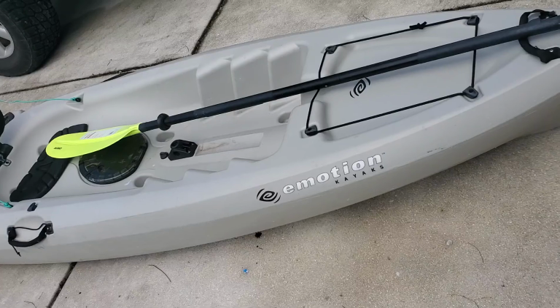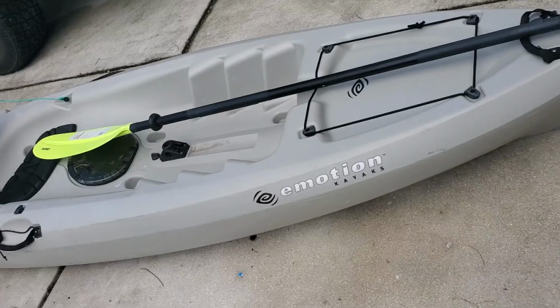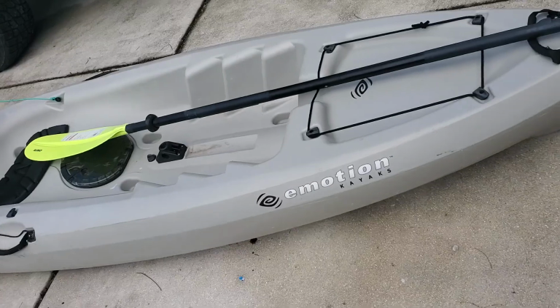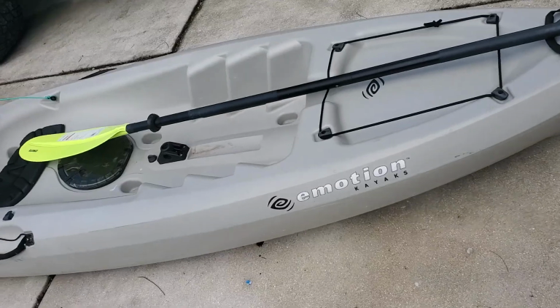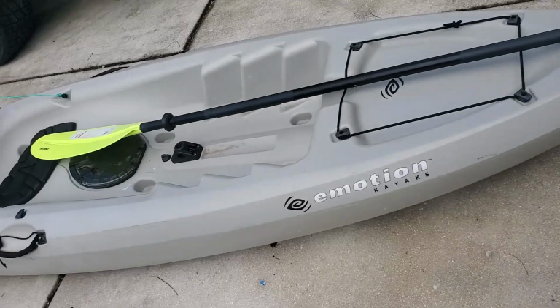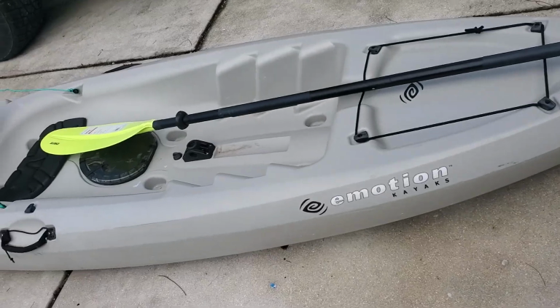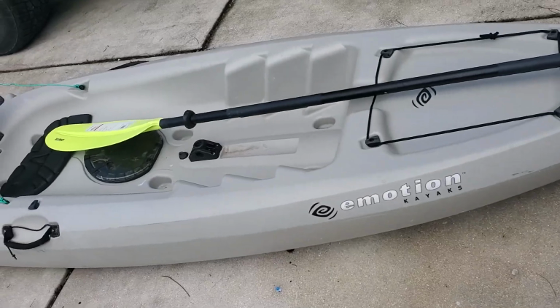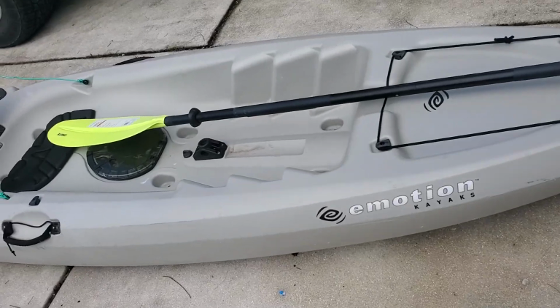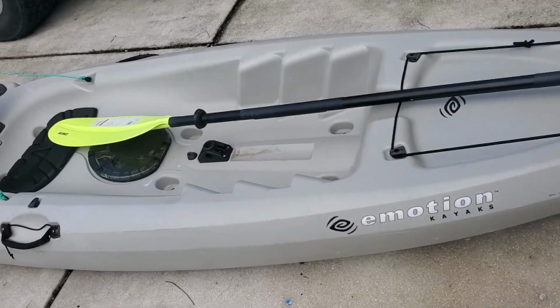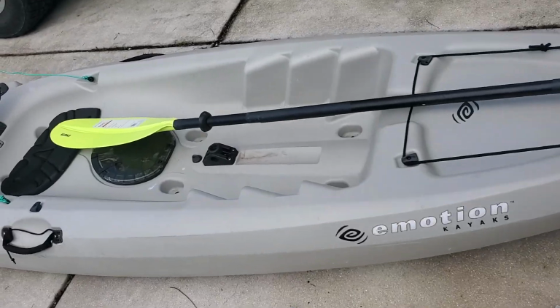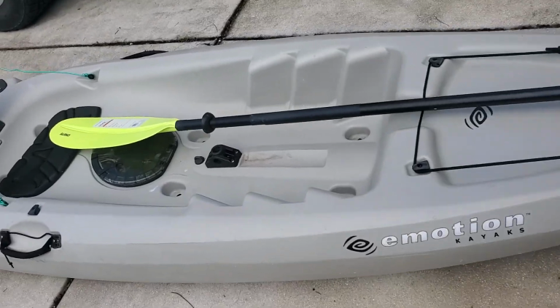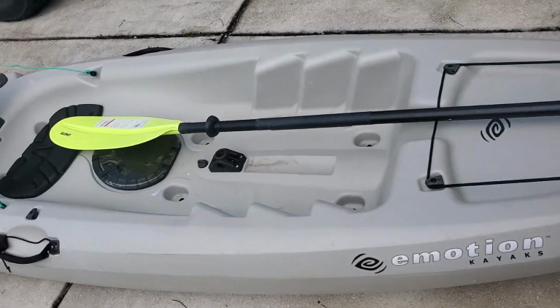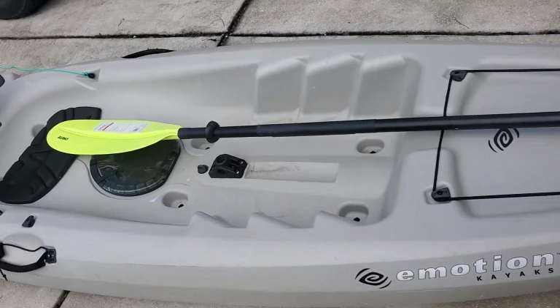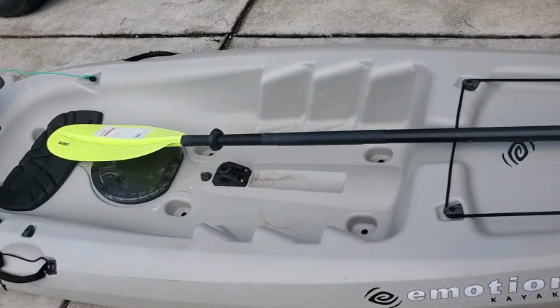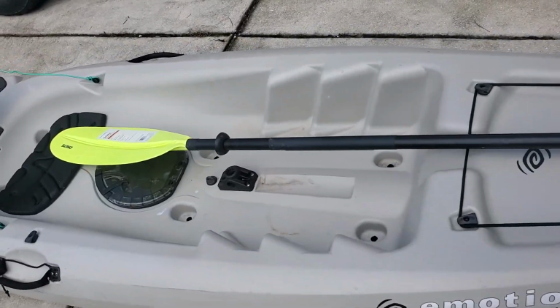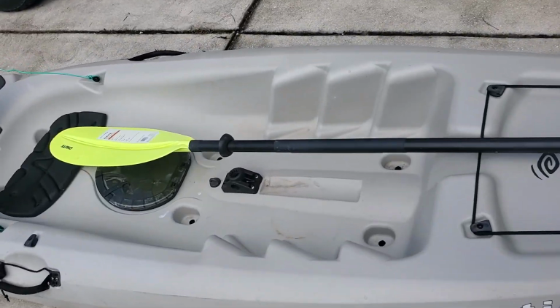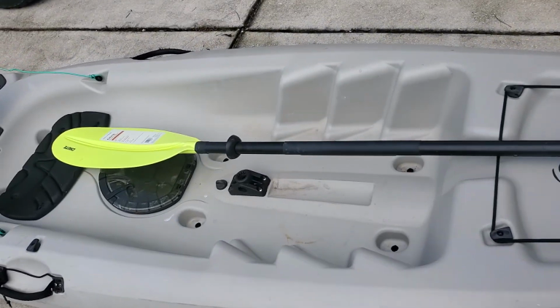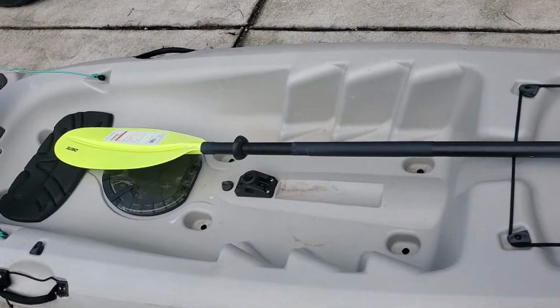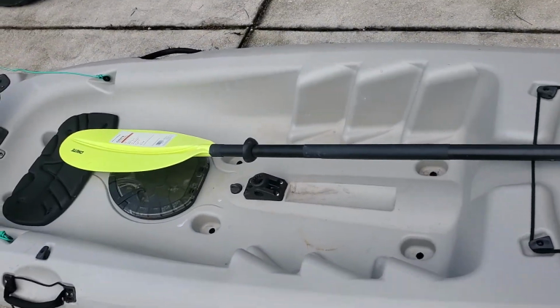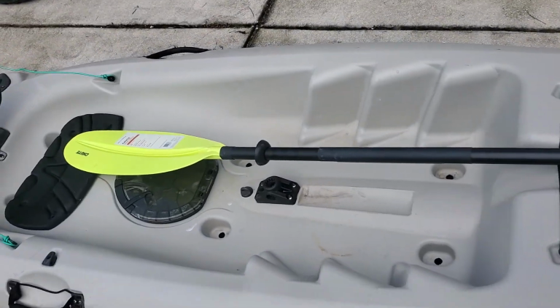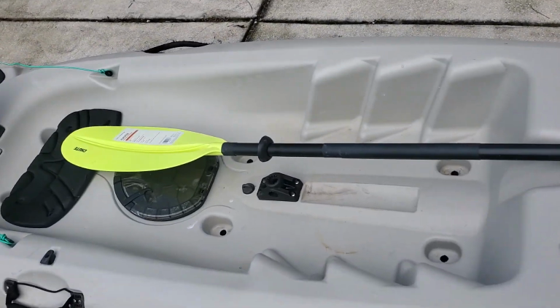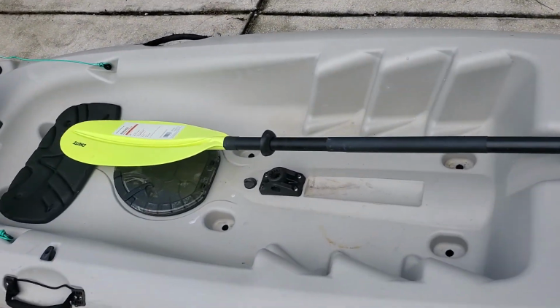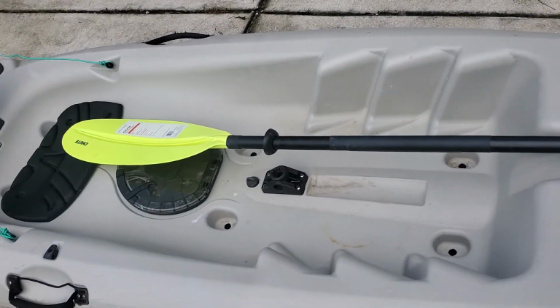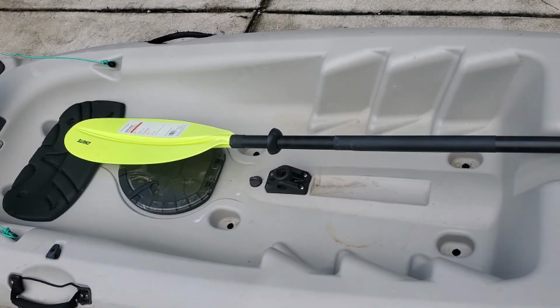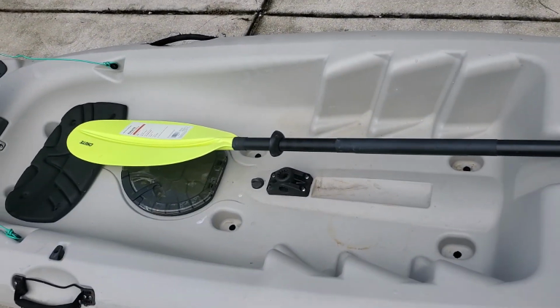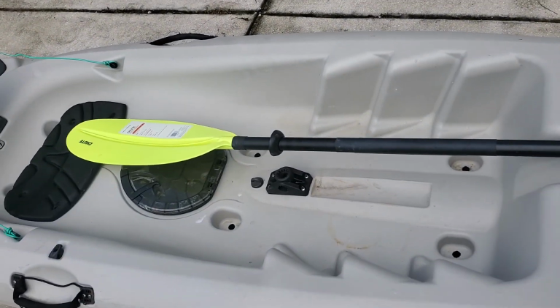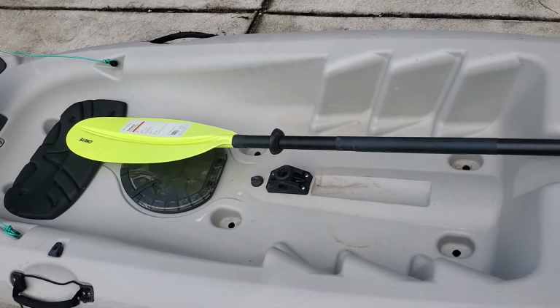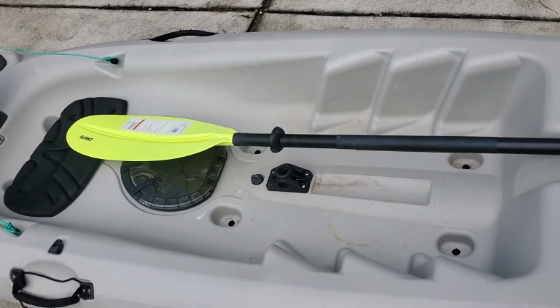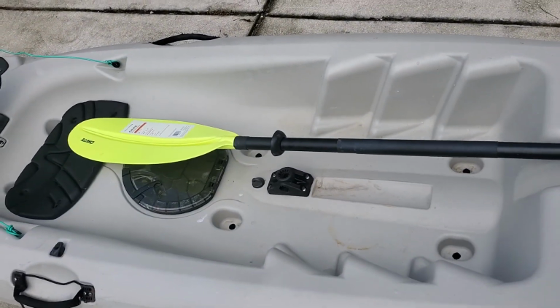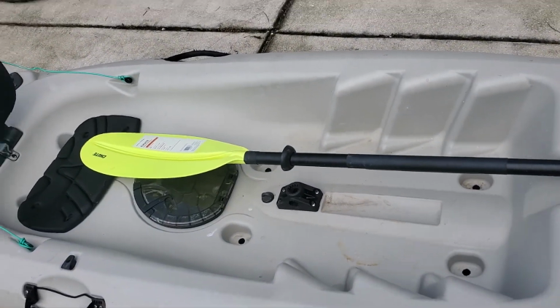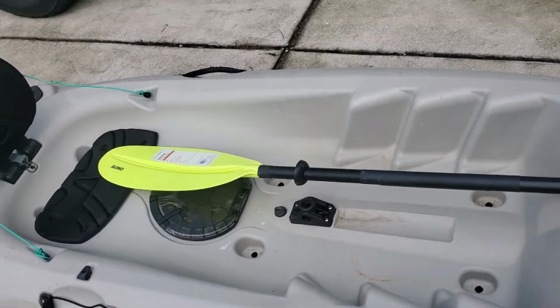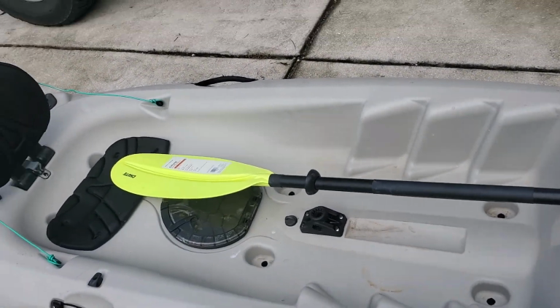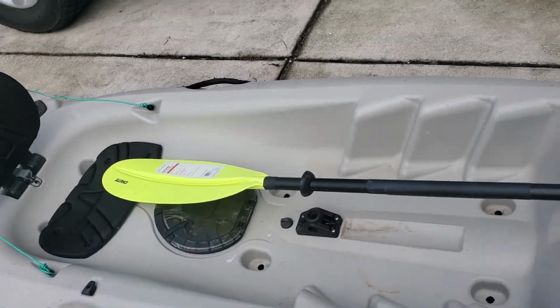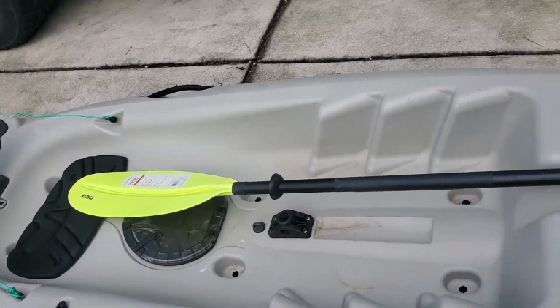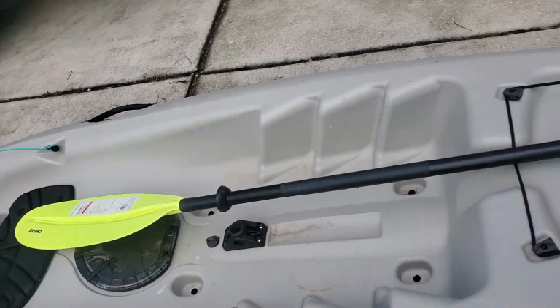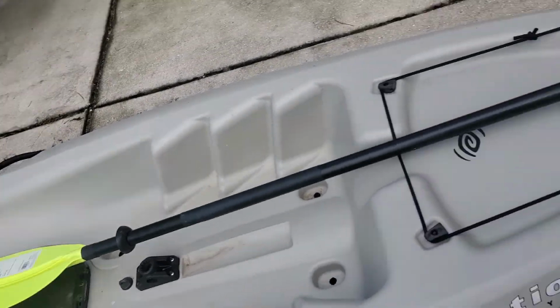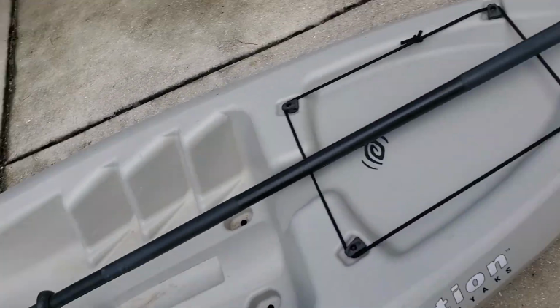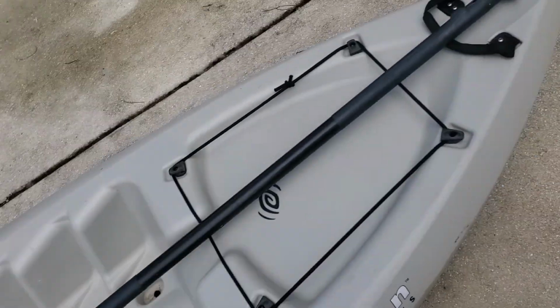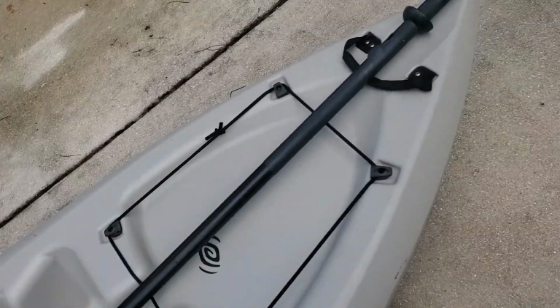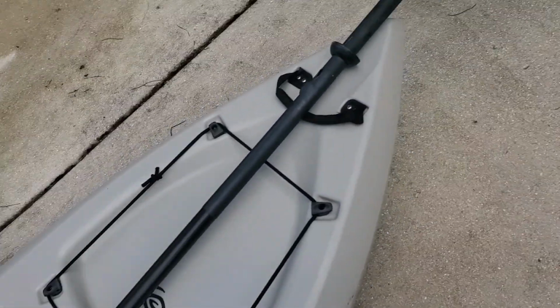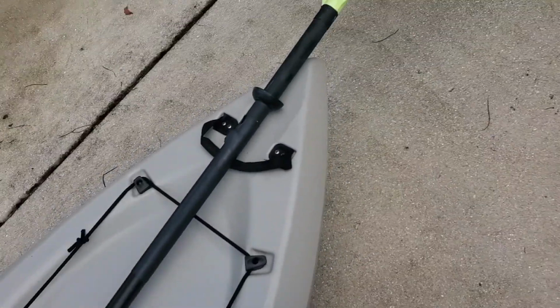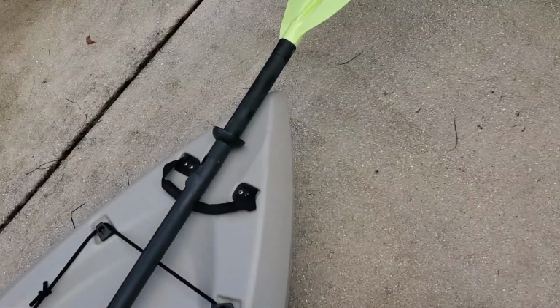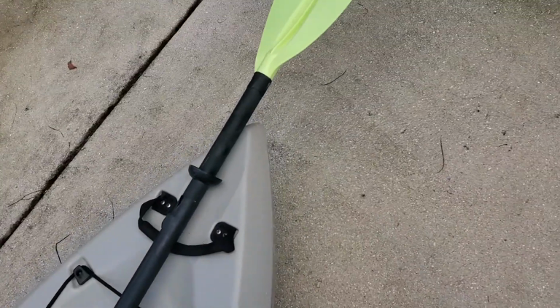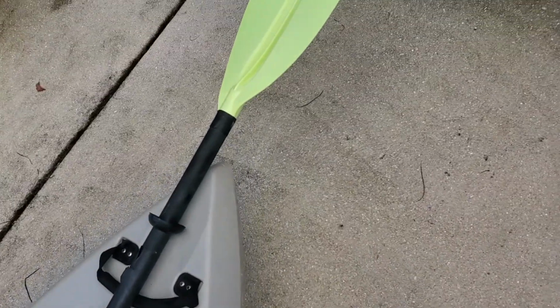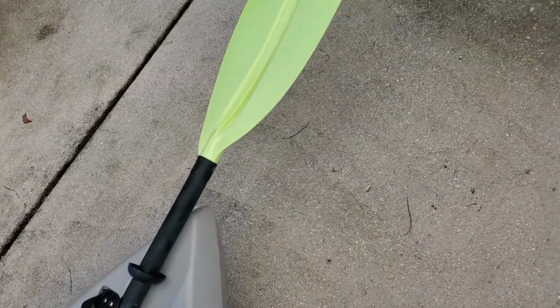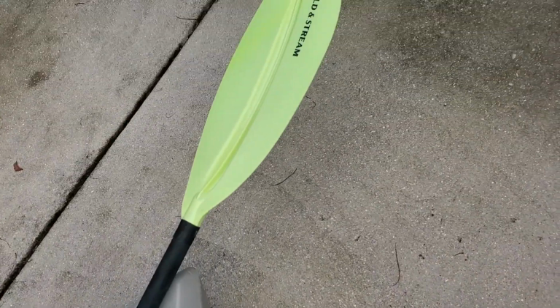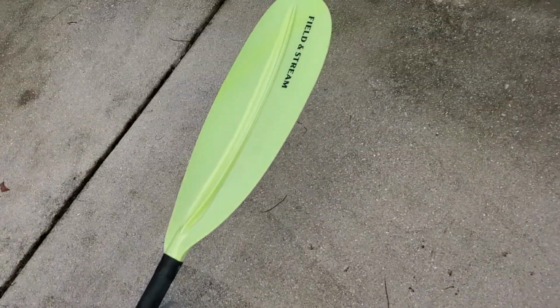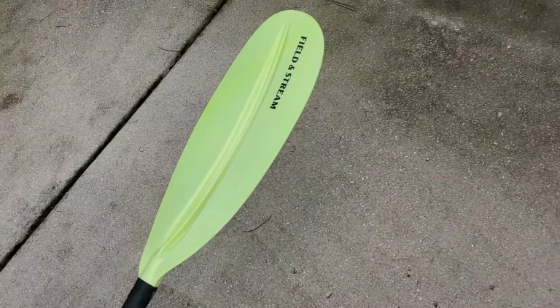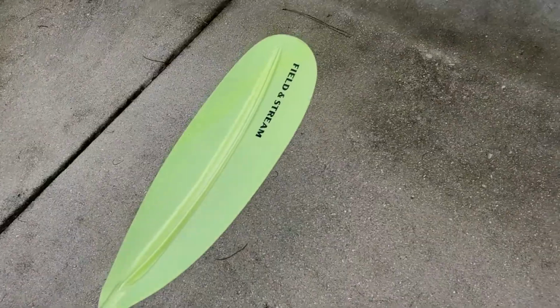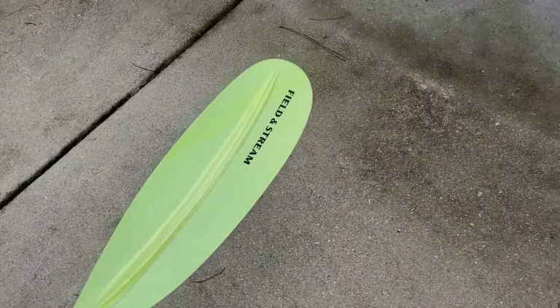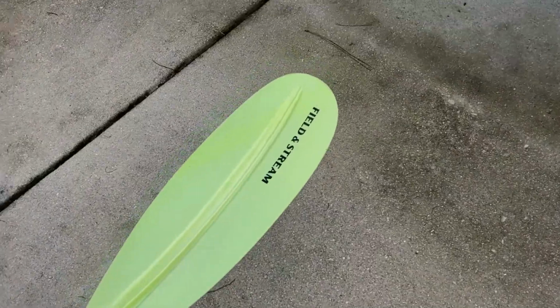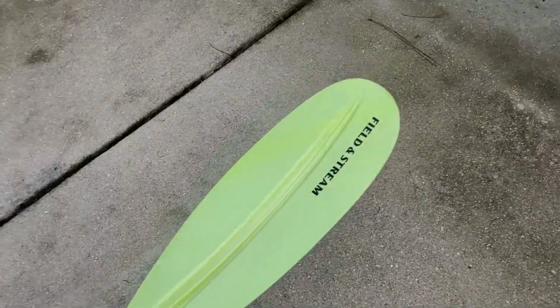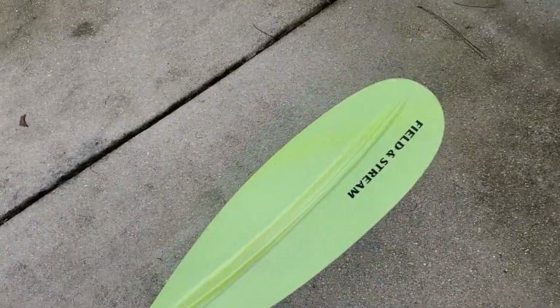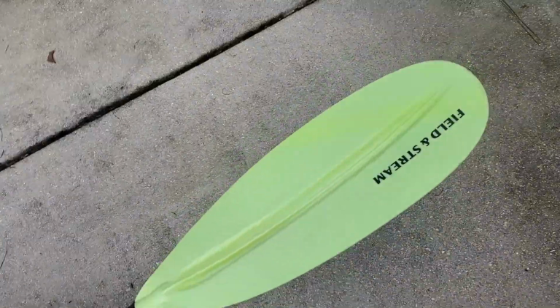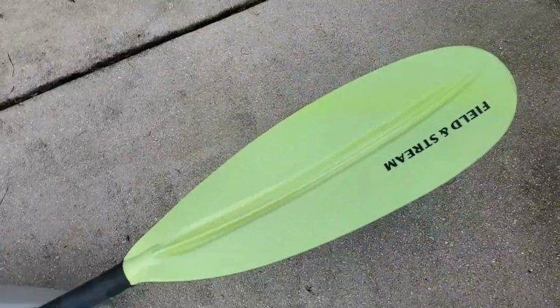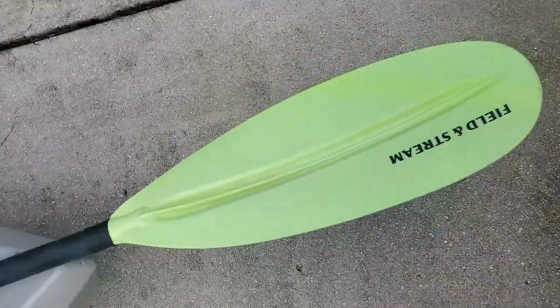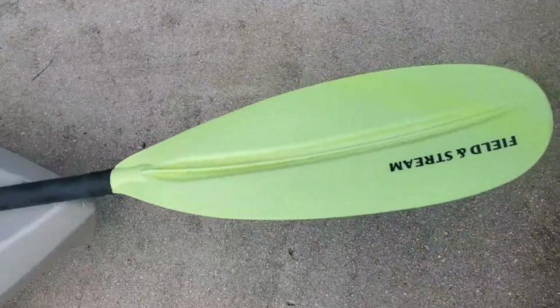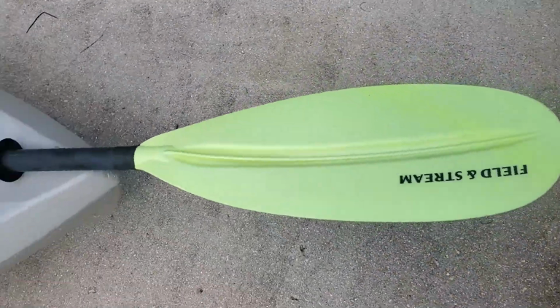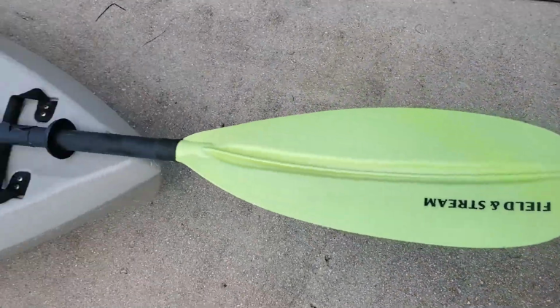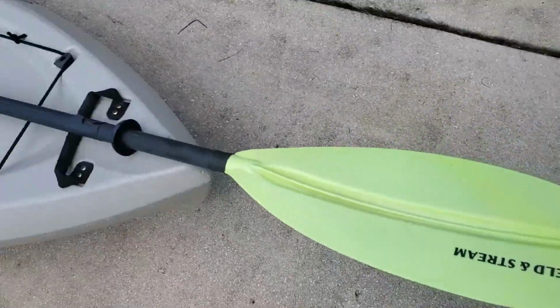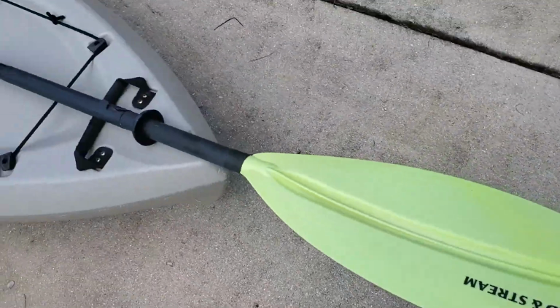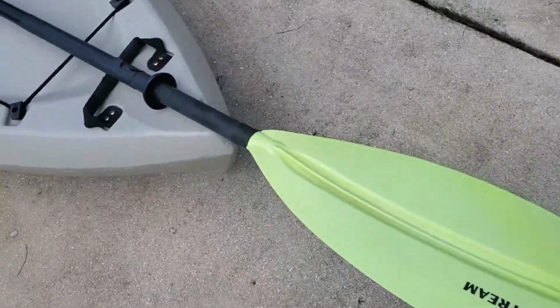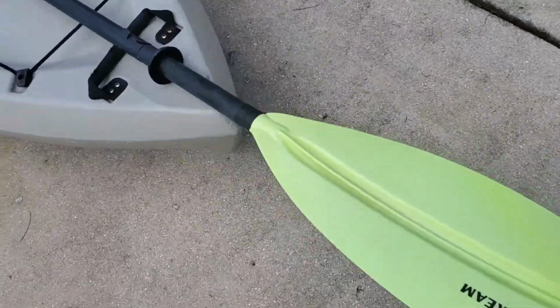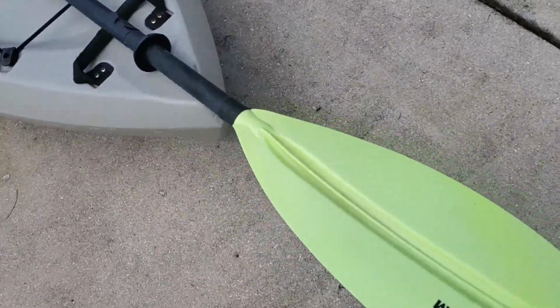This is the Field & Stream Kayak Paddle Review.